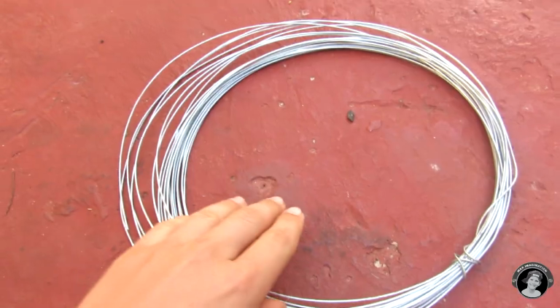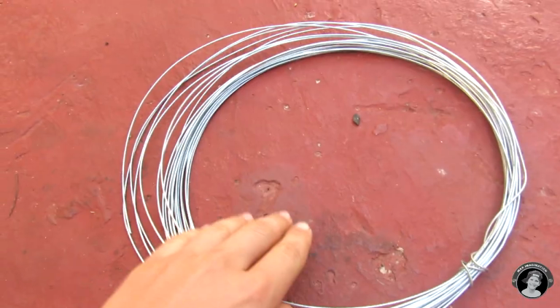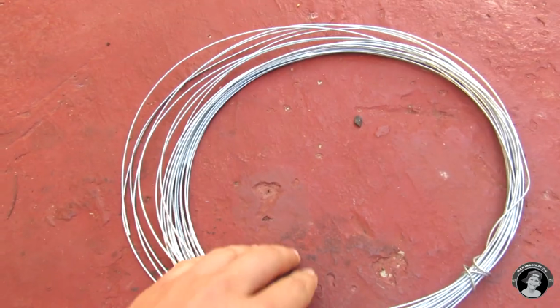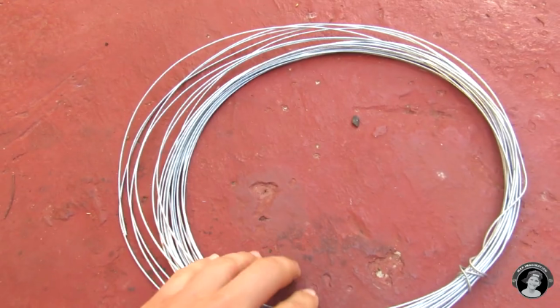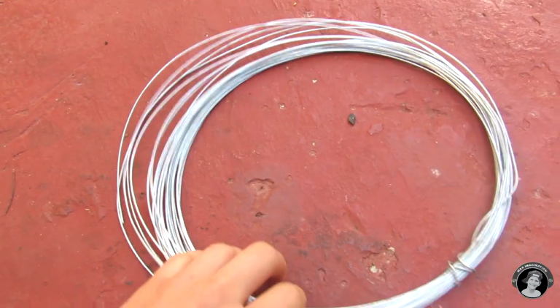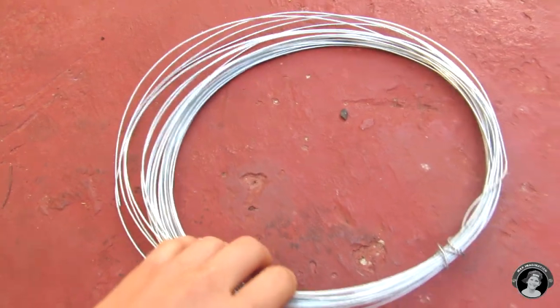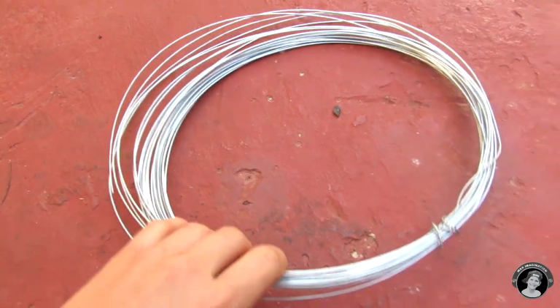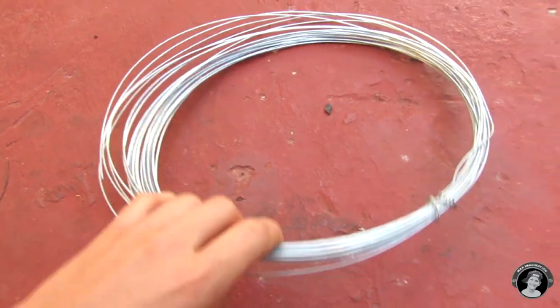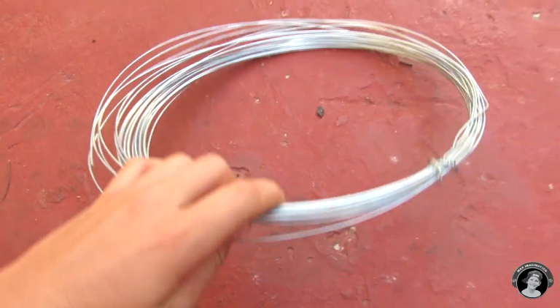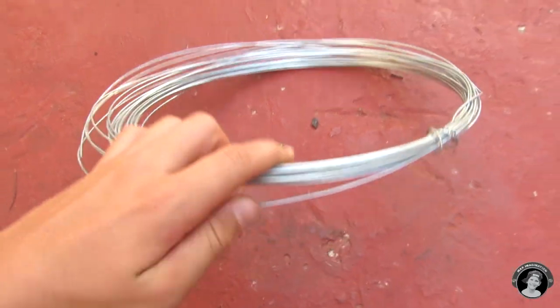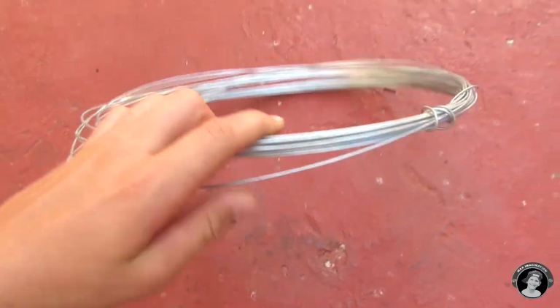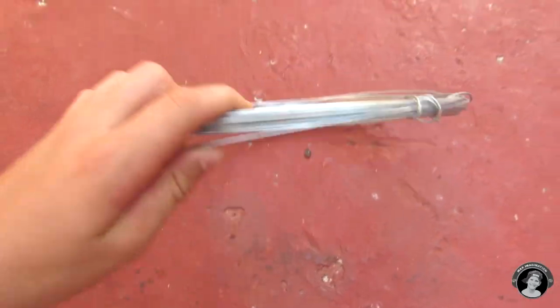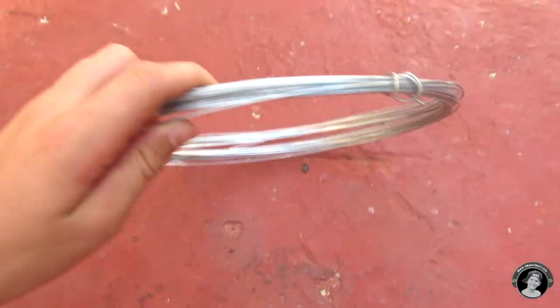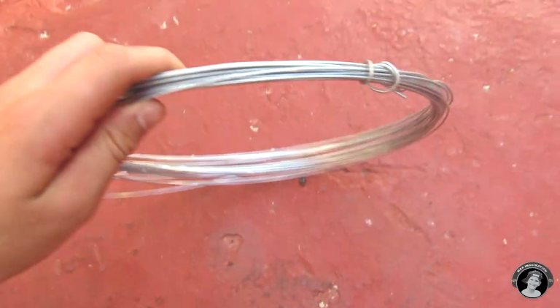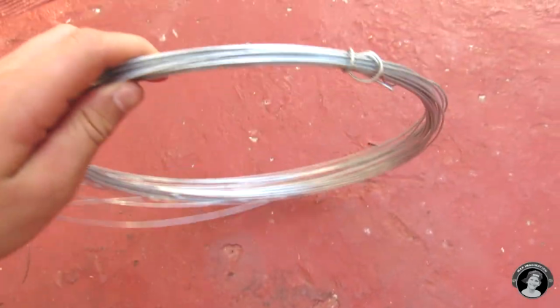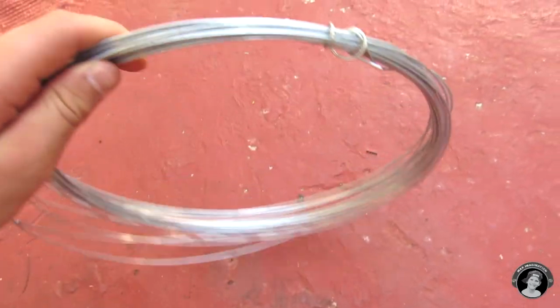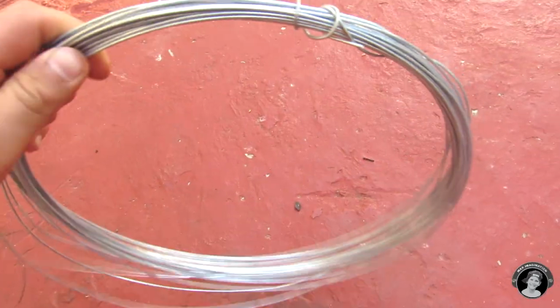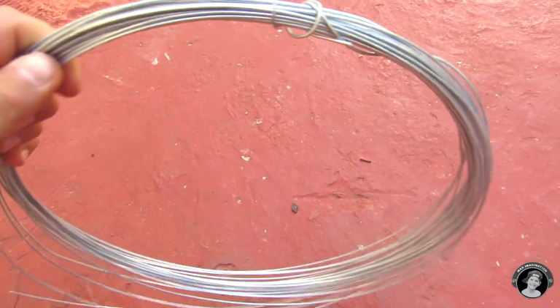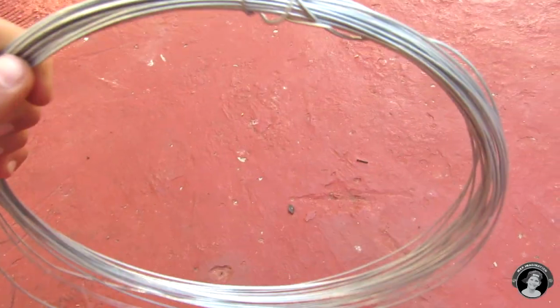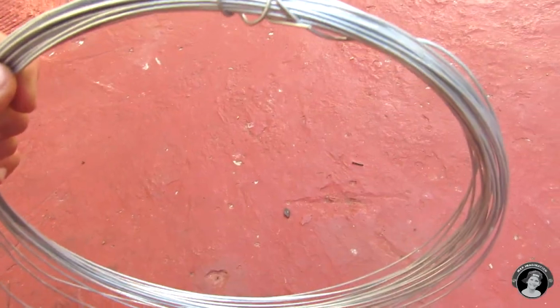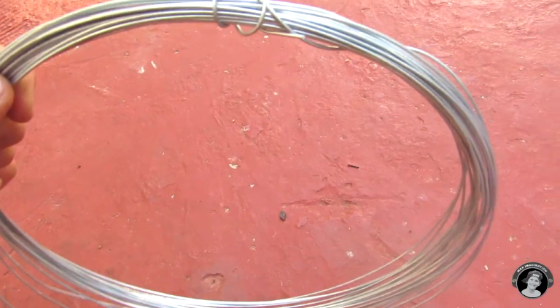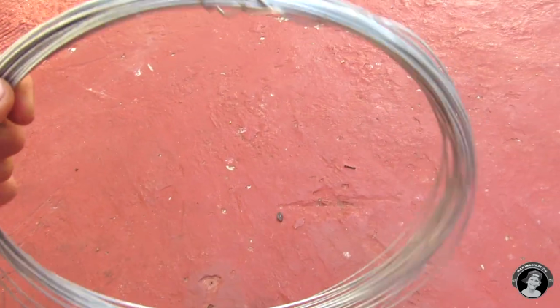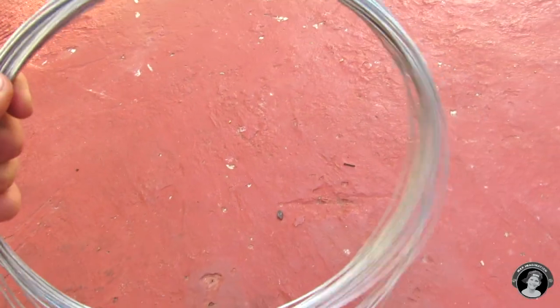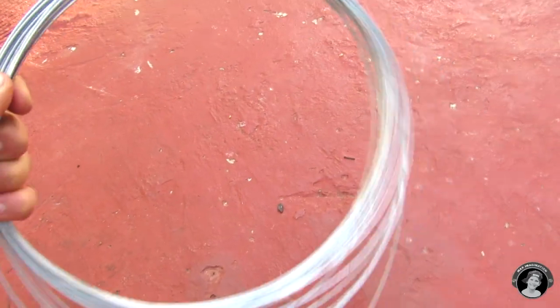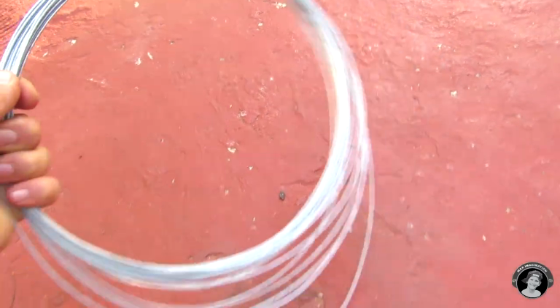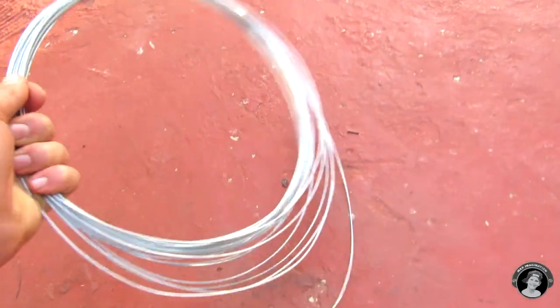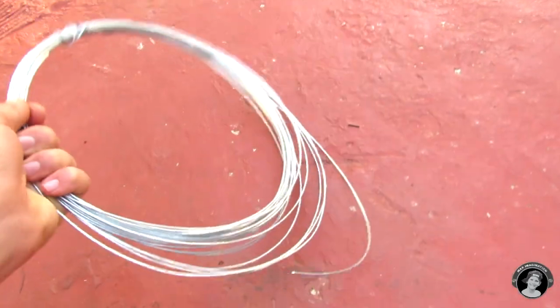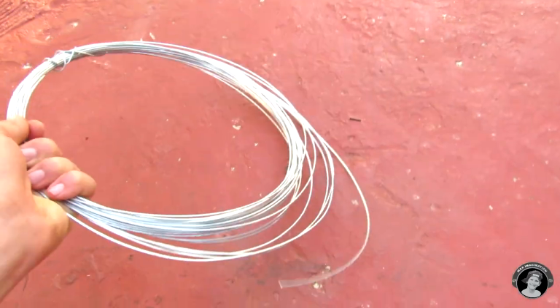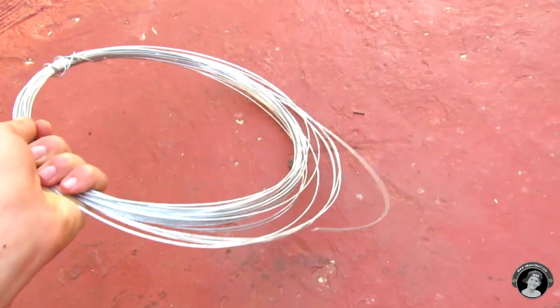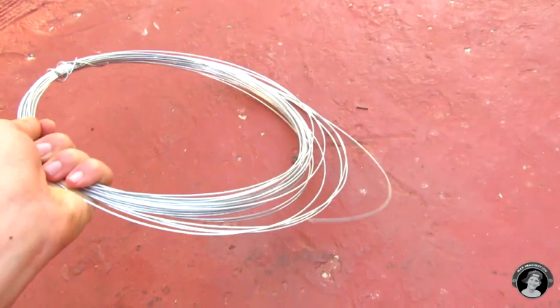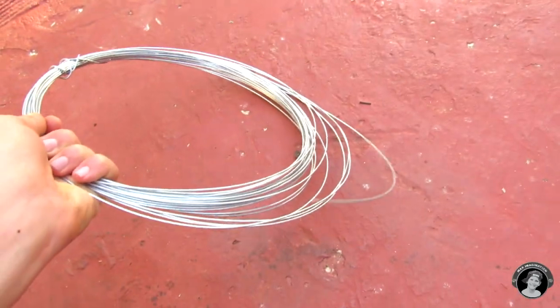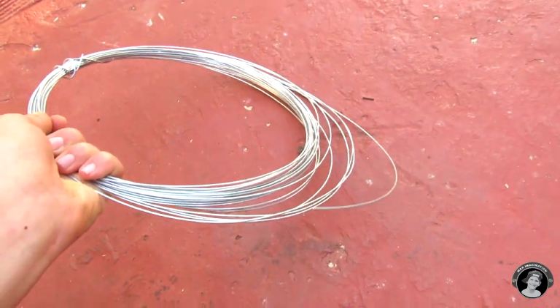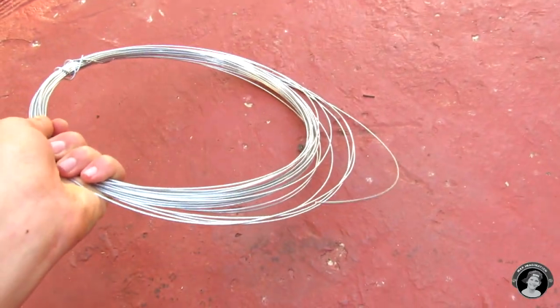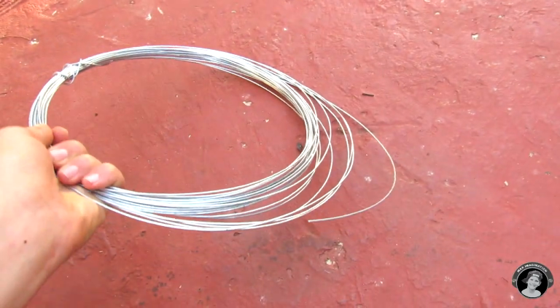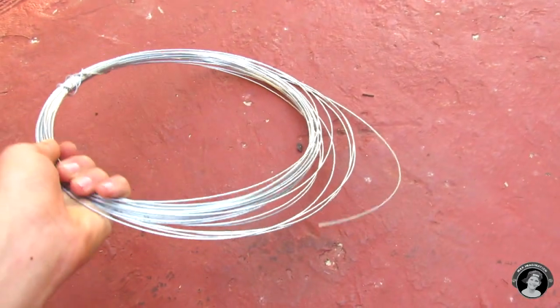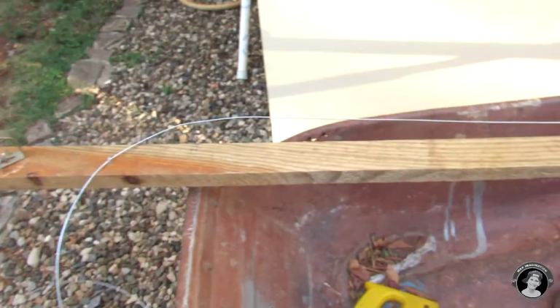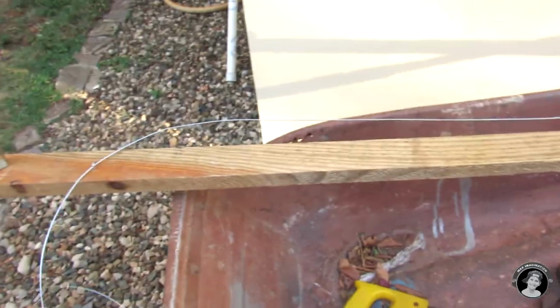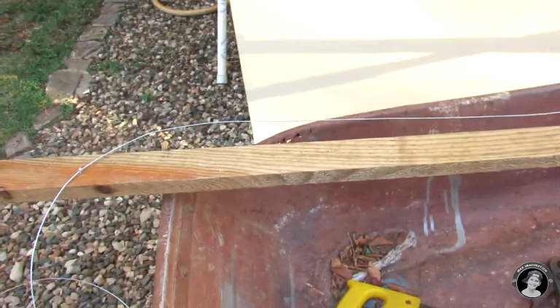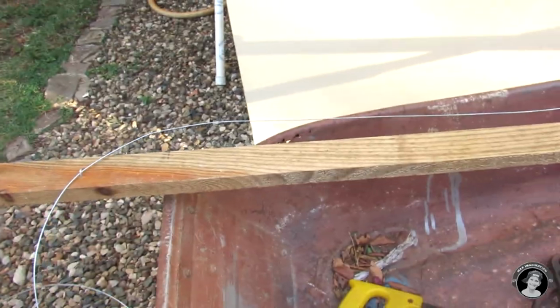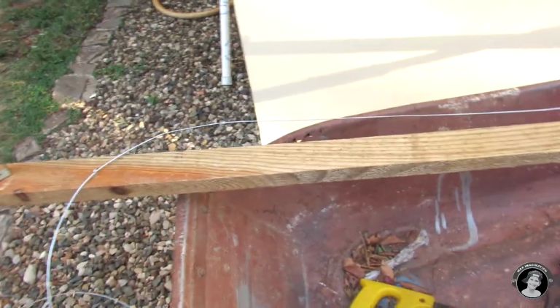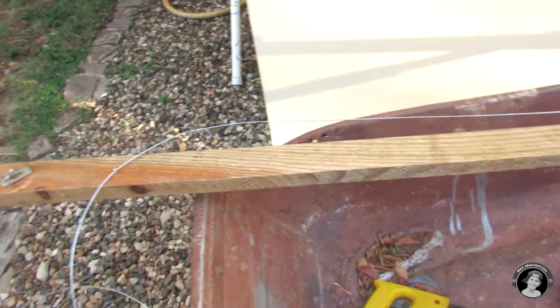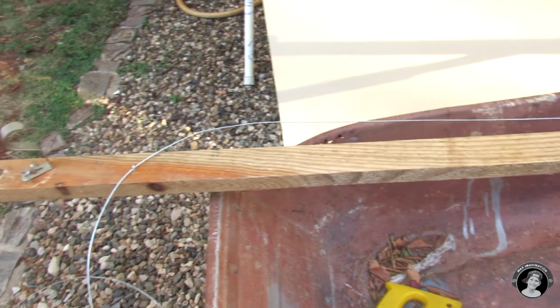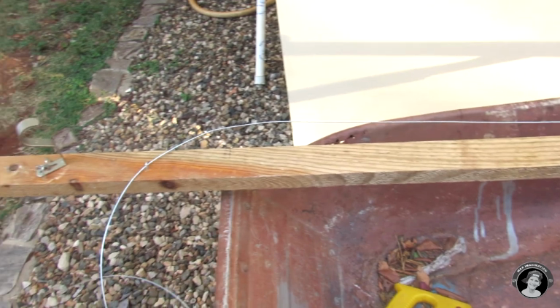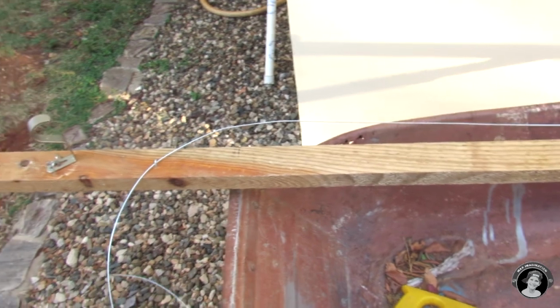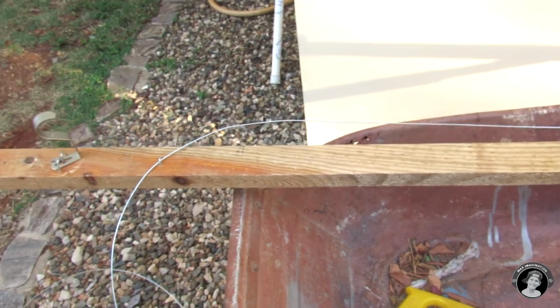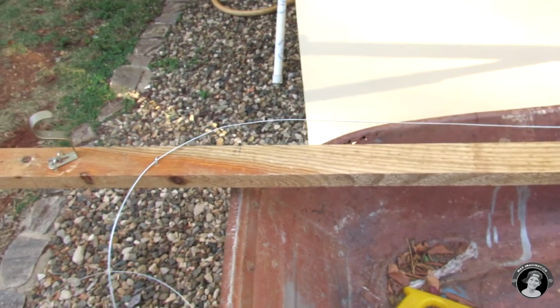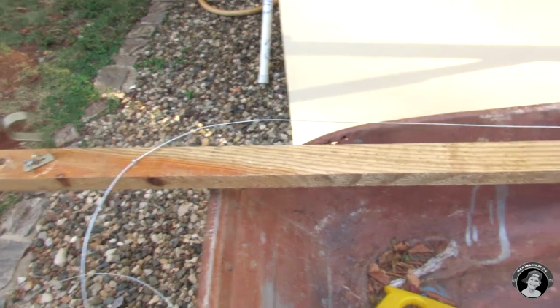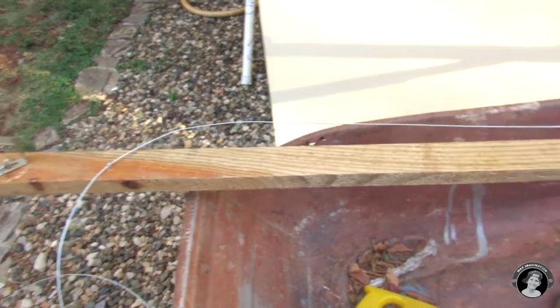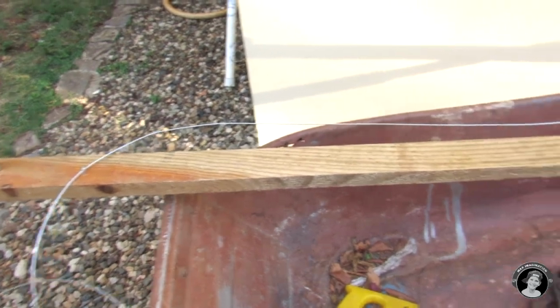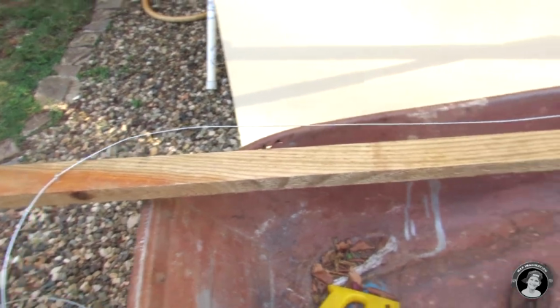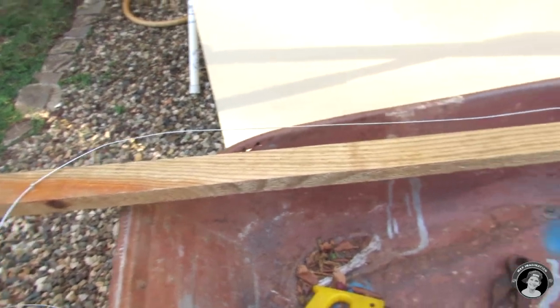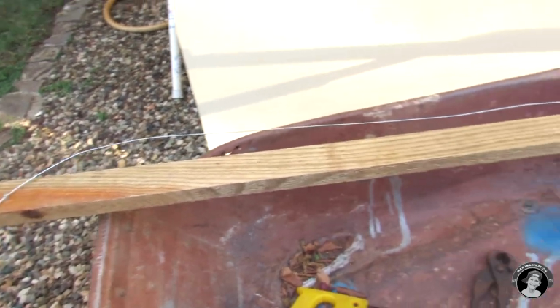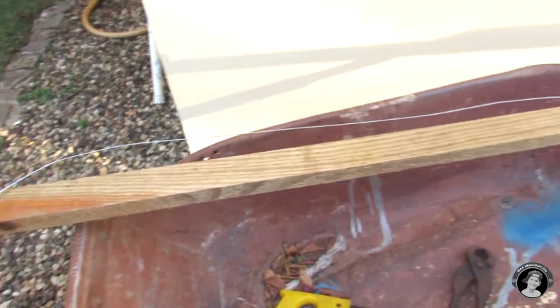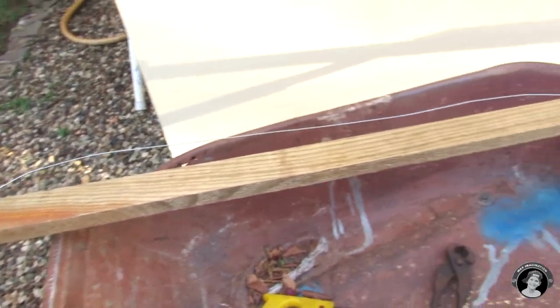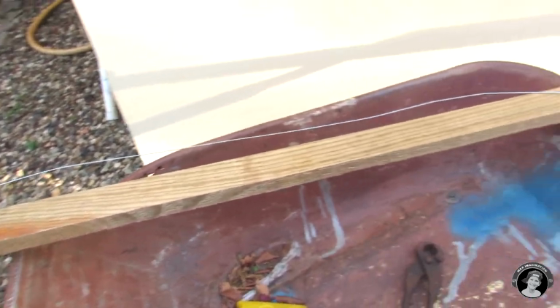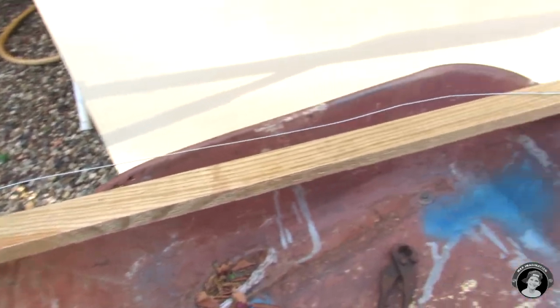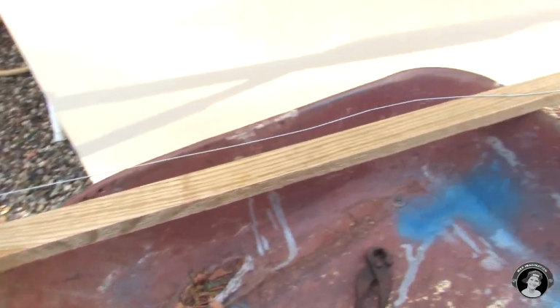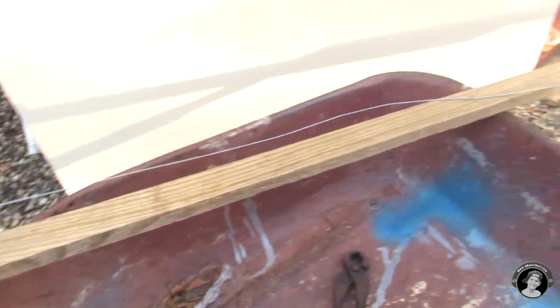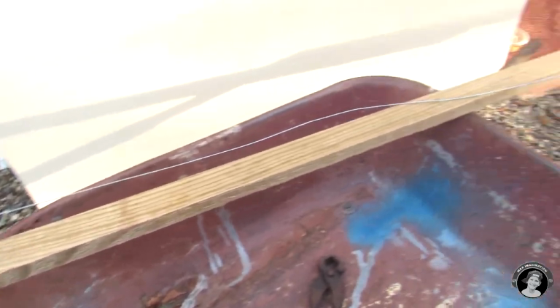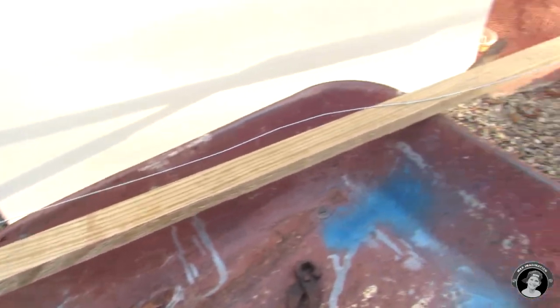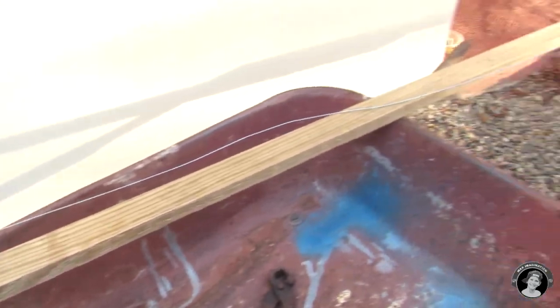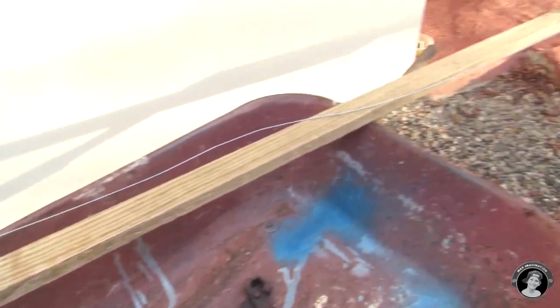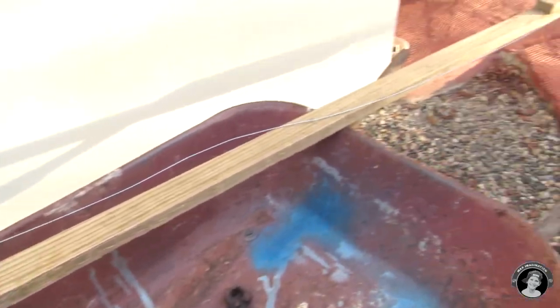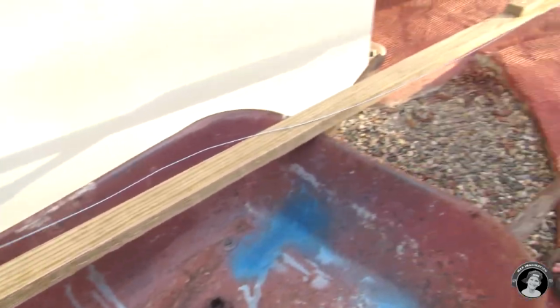Instead of using string to pull the mechanism with, we're going to use this metal wire. It'll be much stronger and also slide better.